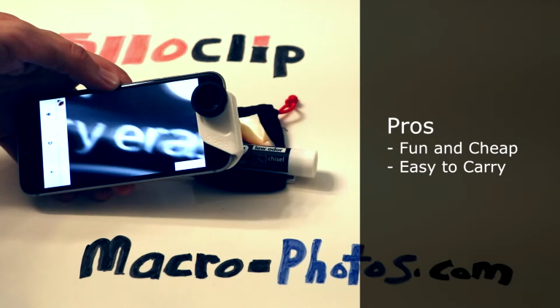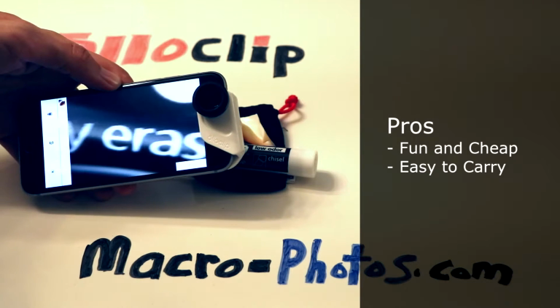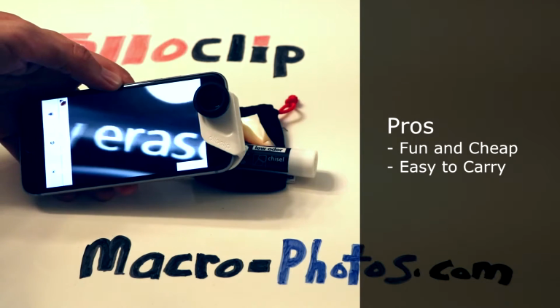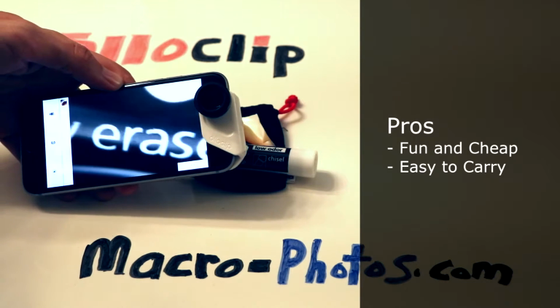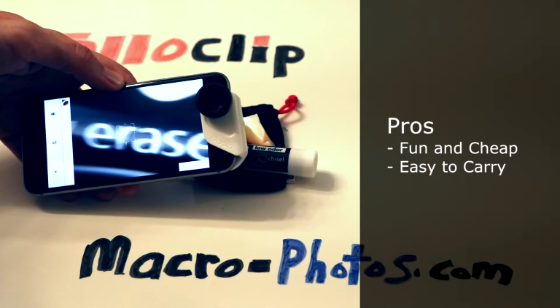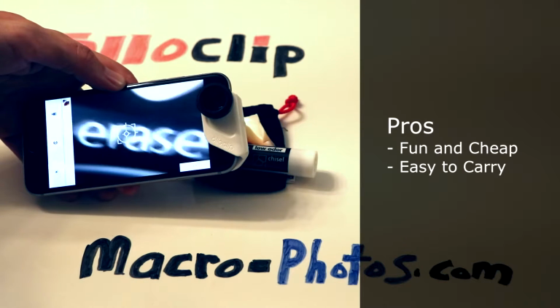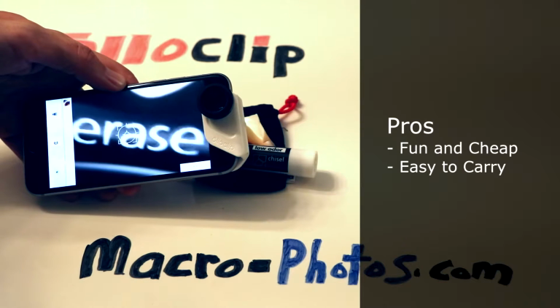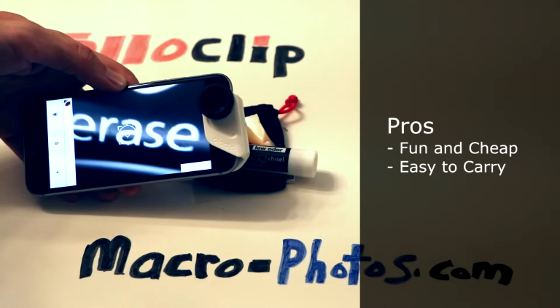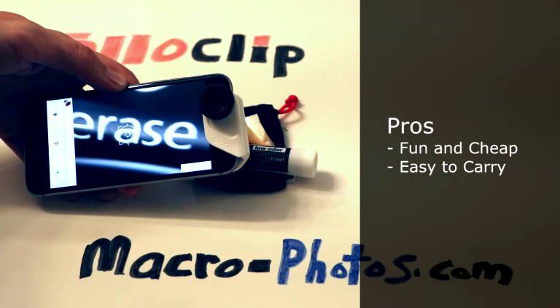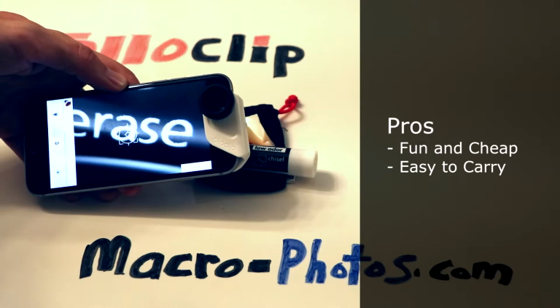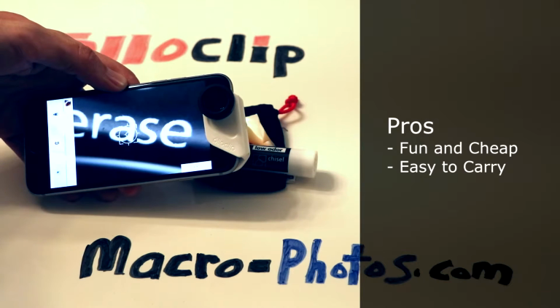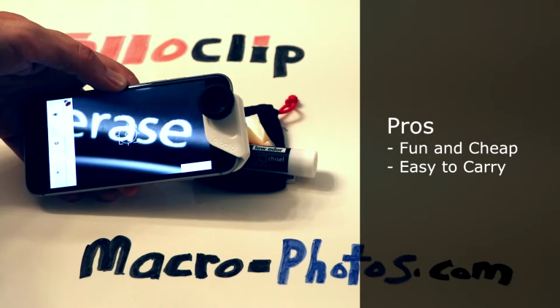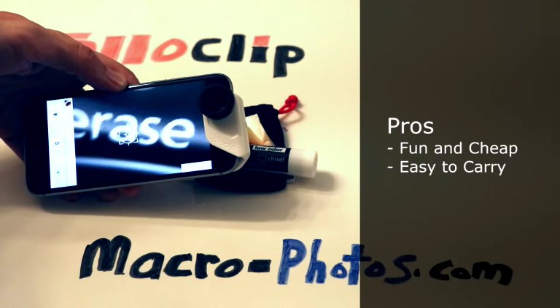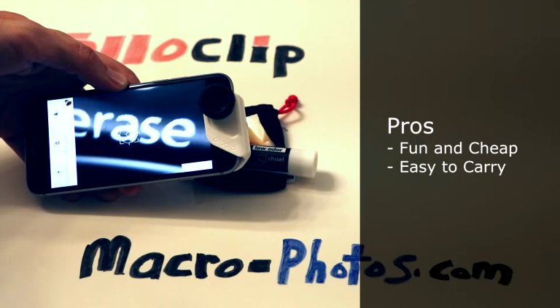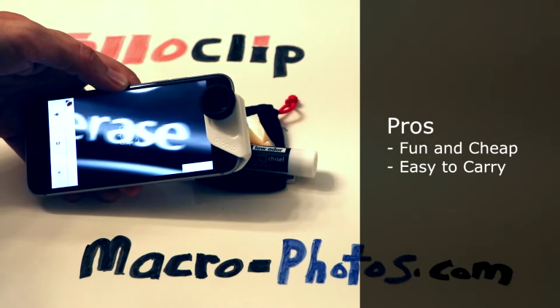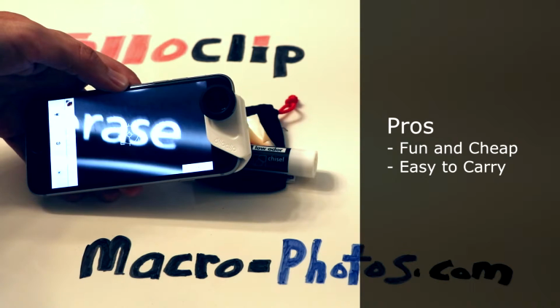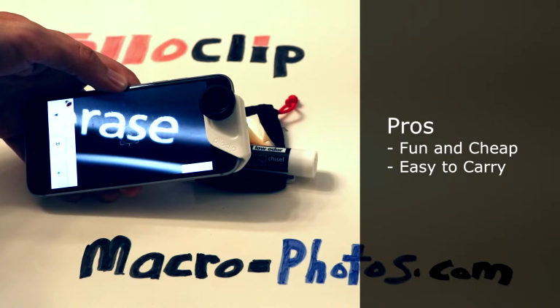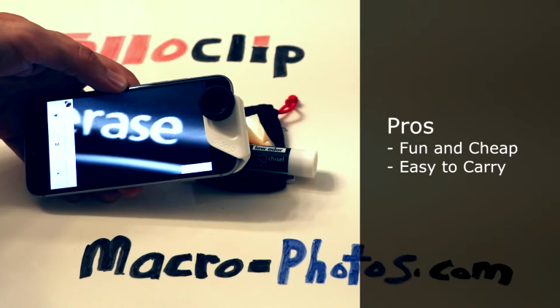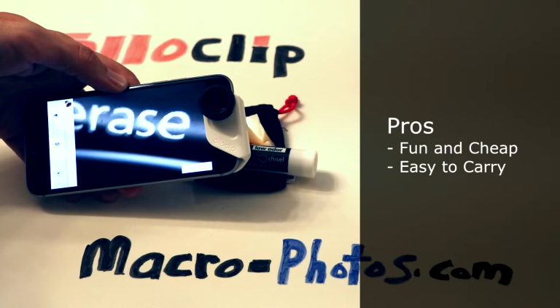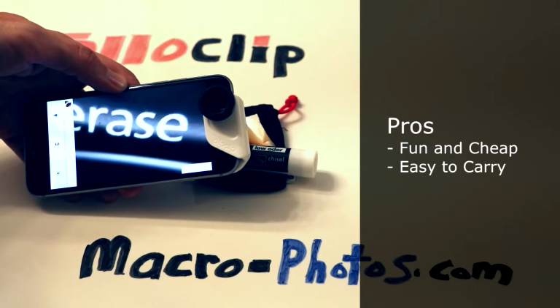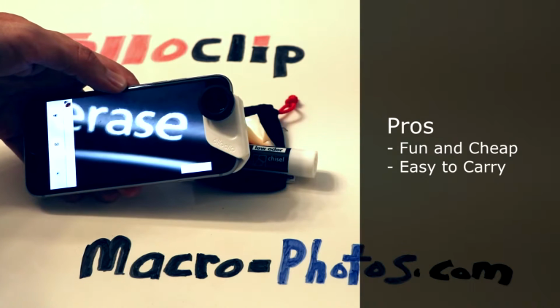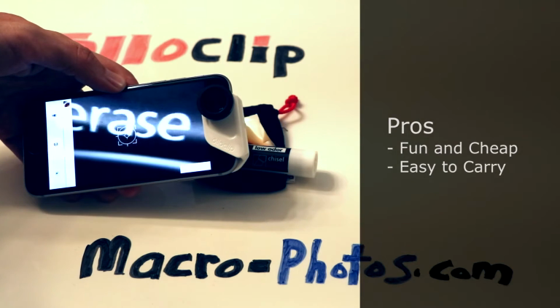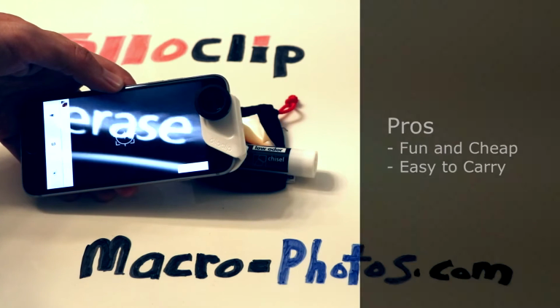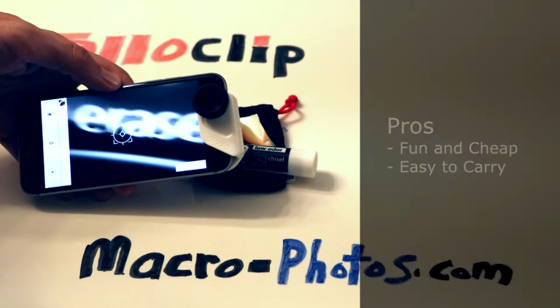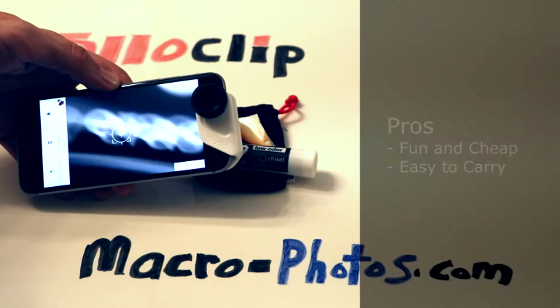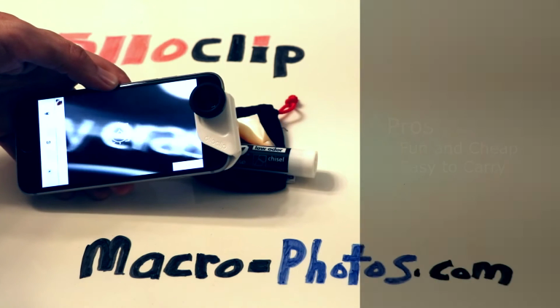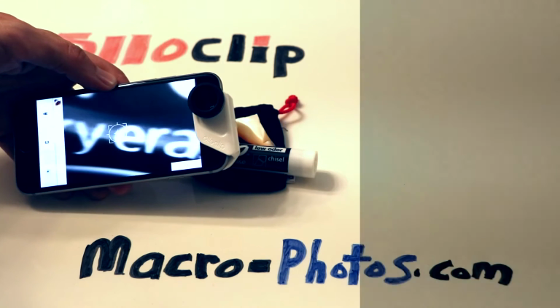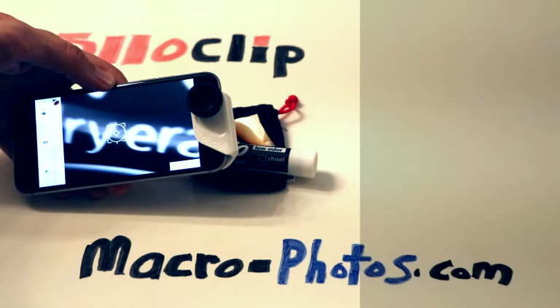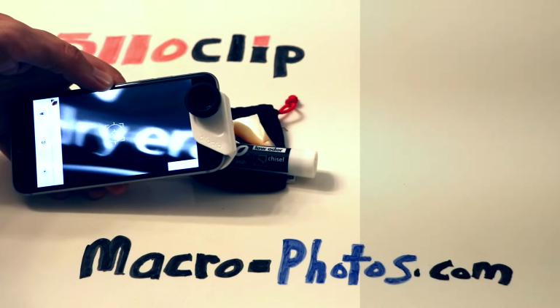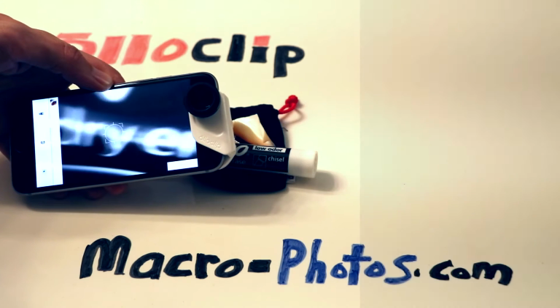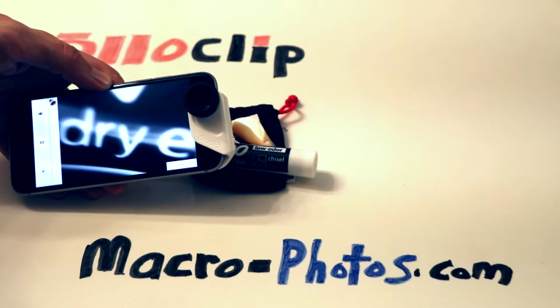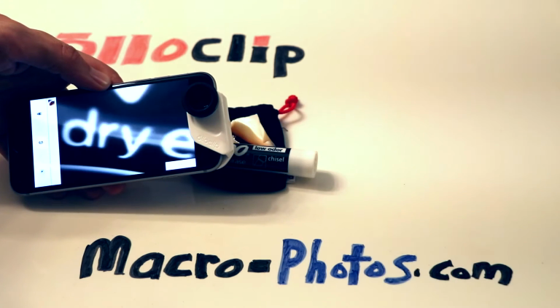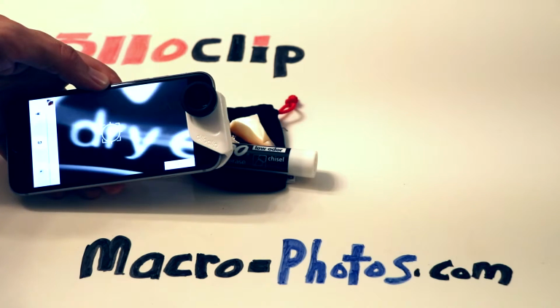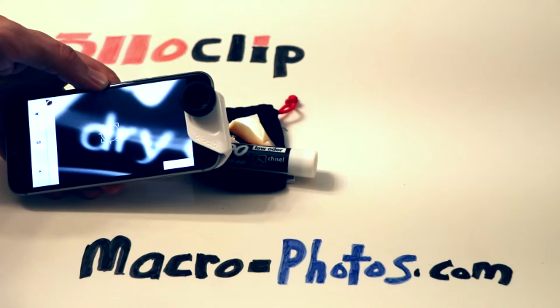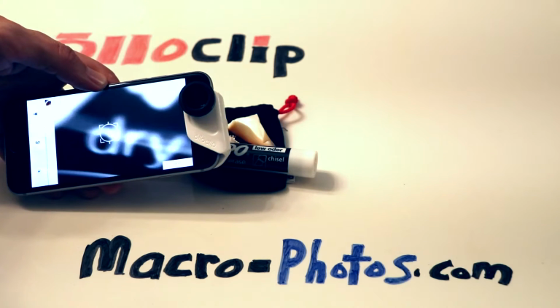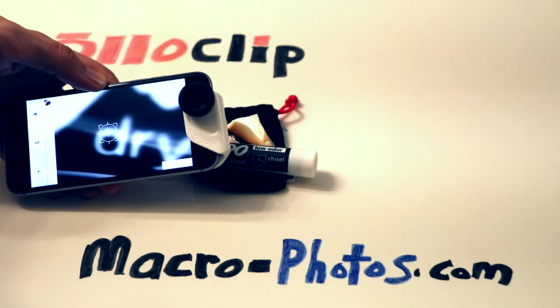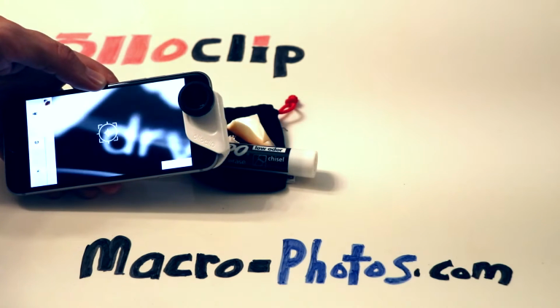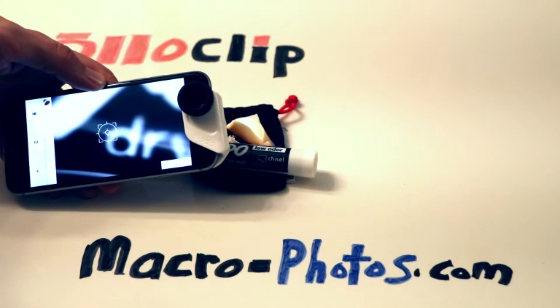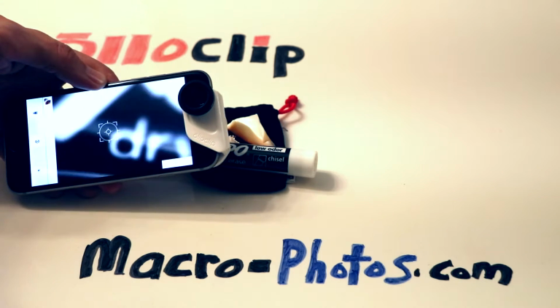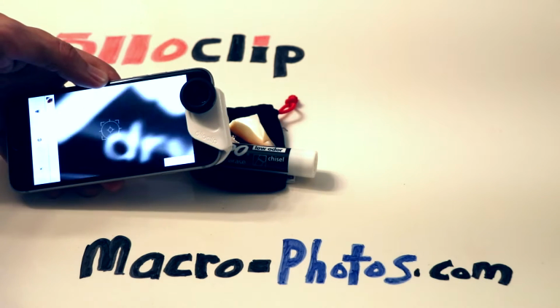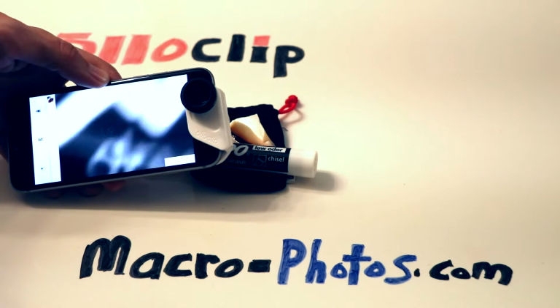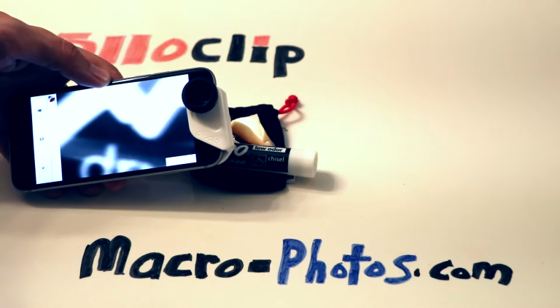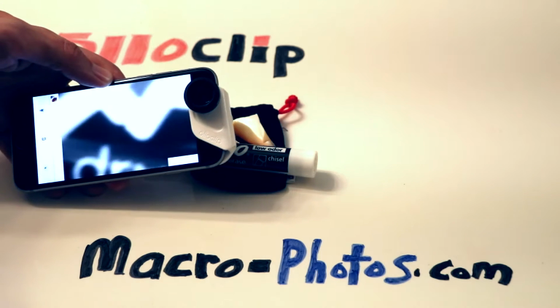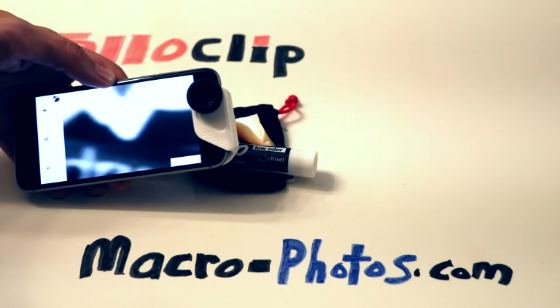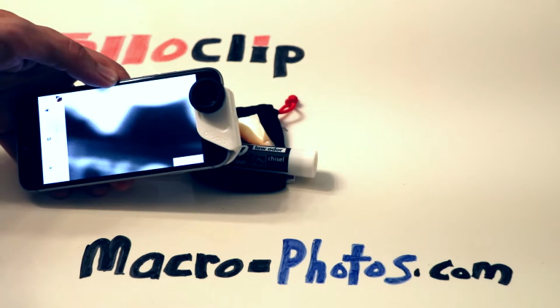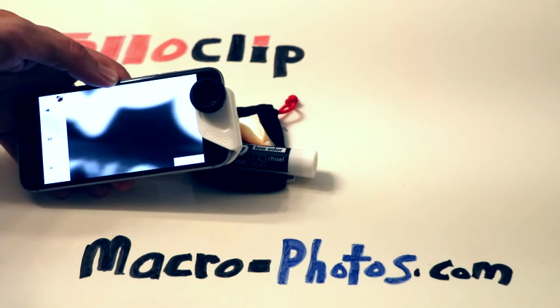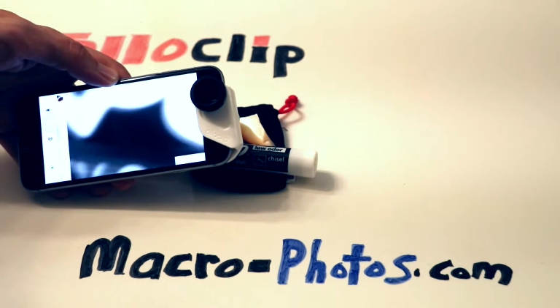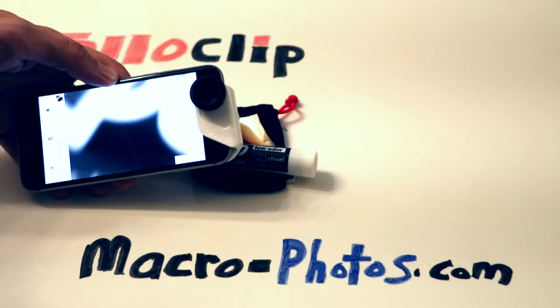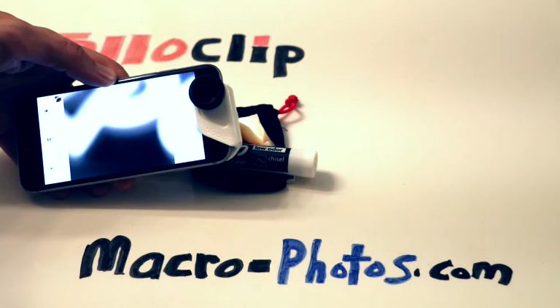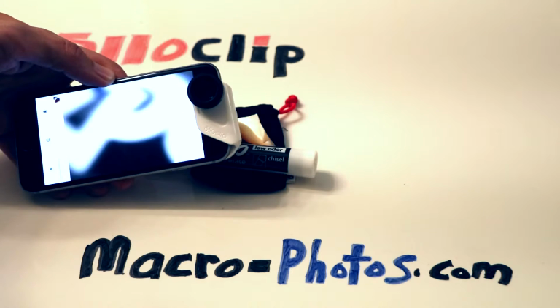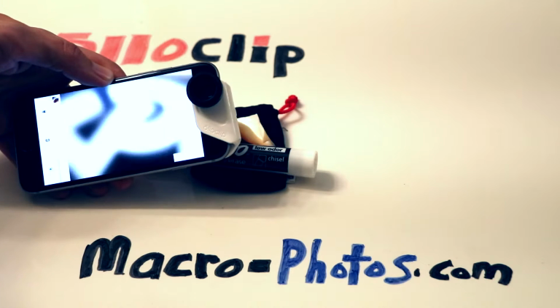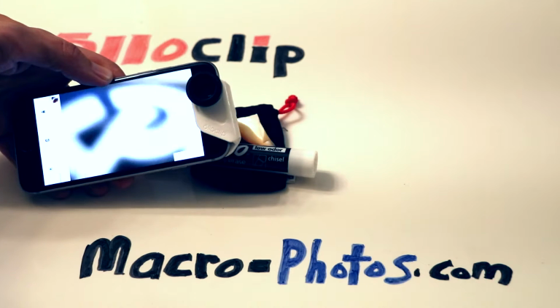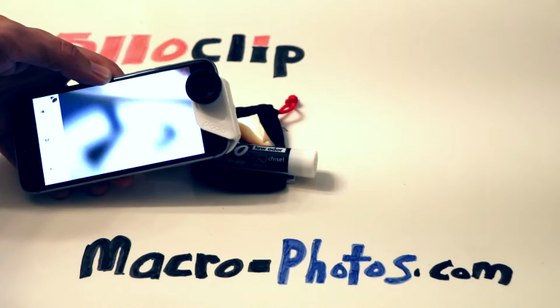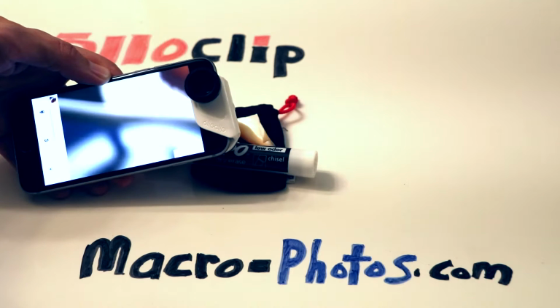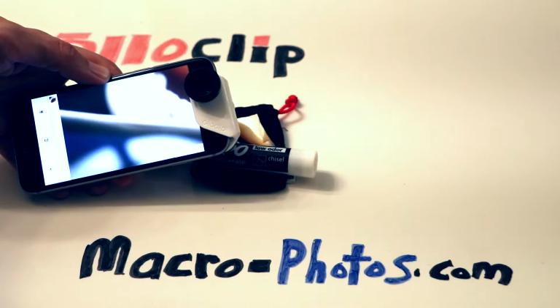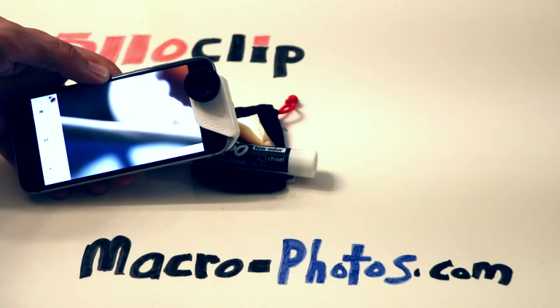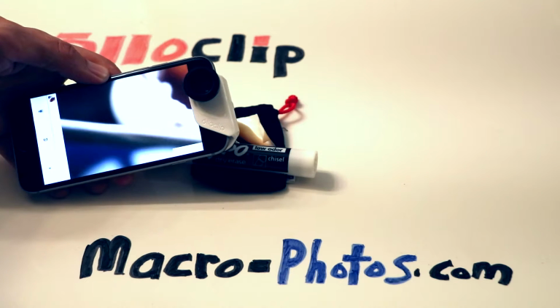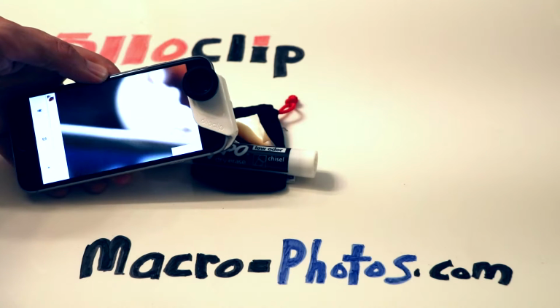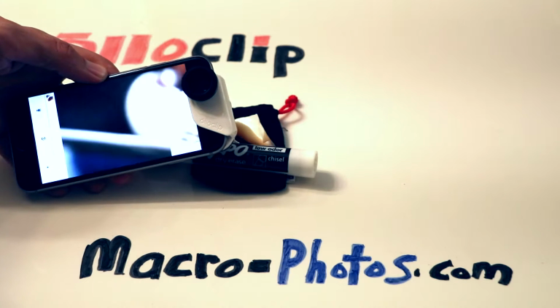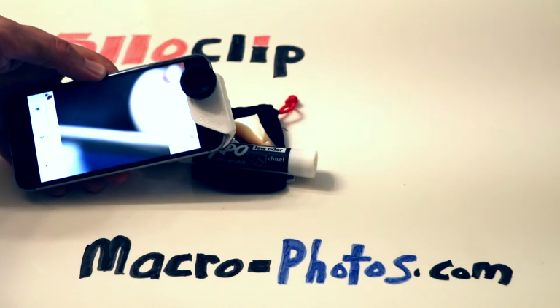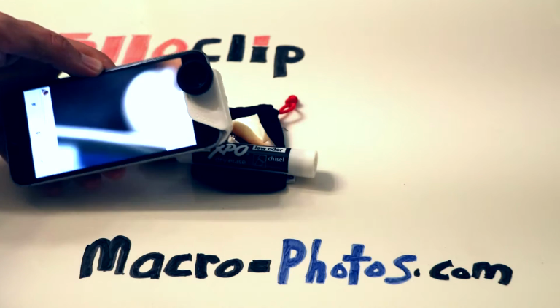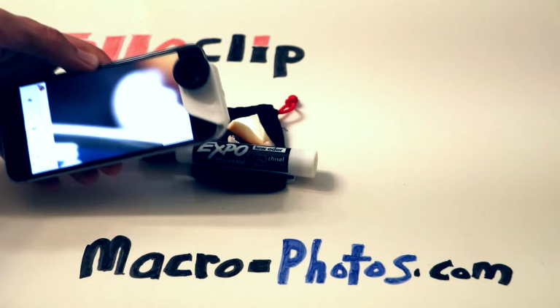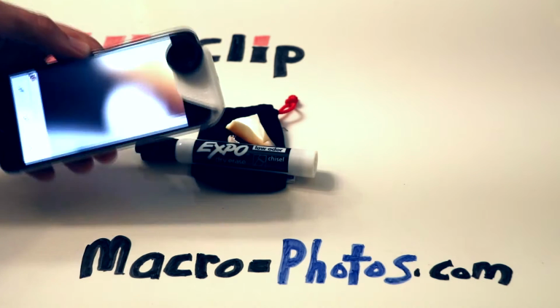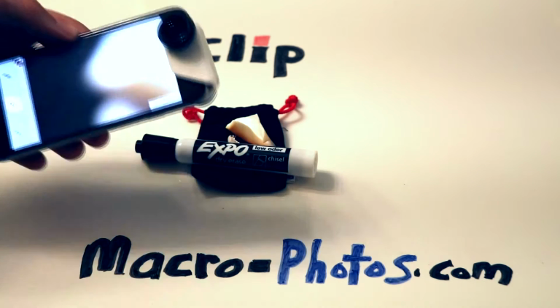Let's check out some macro photos and video from this lens. Keep in mind that I did do some post photo processing to these photos.